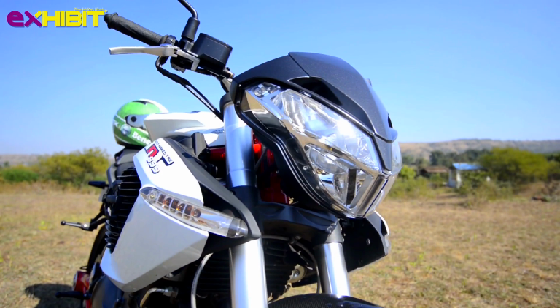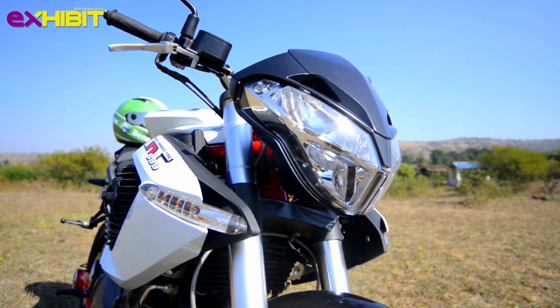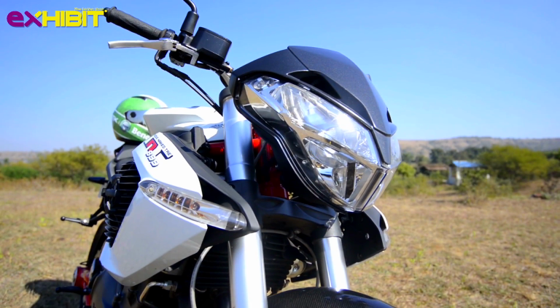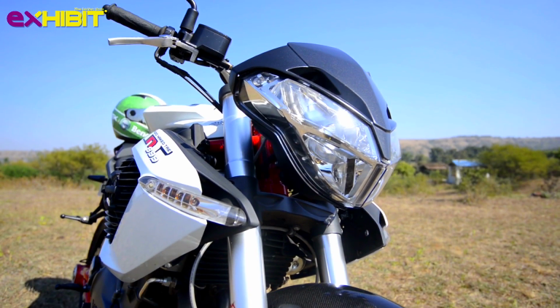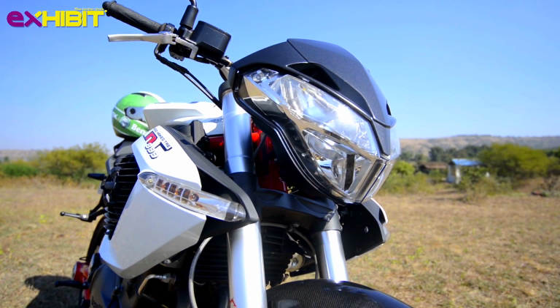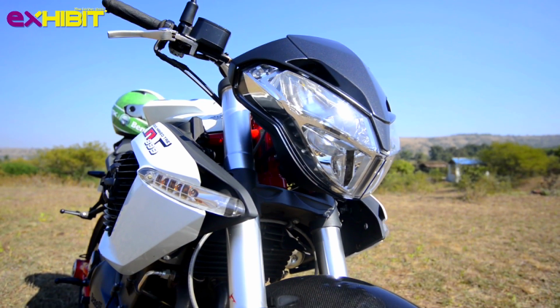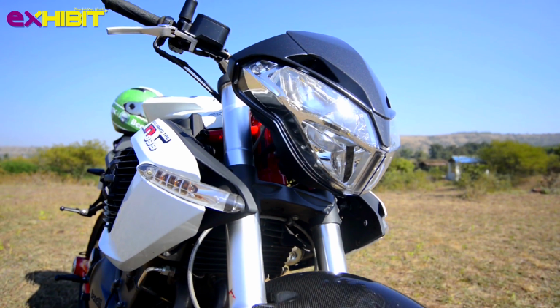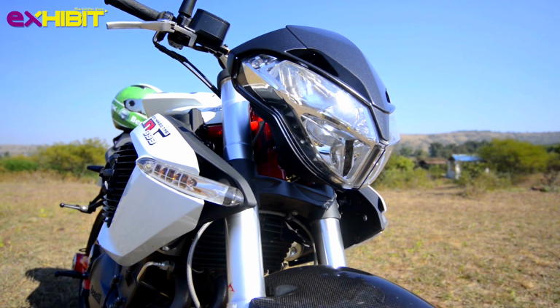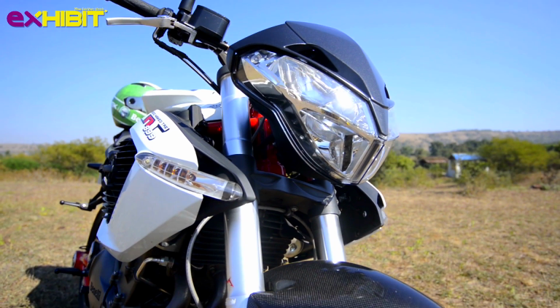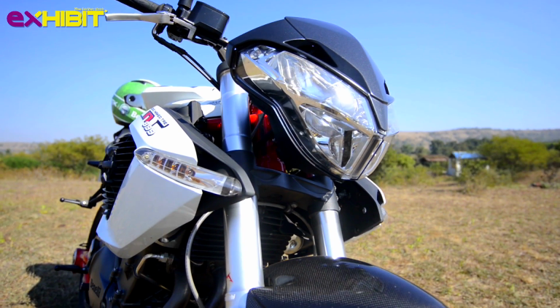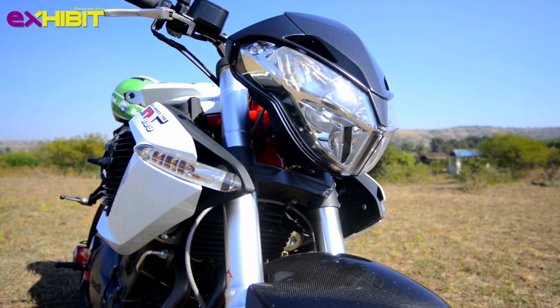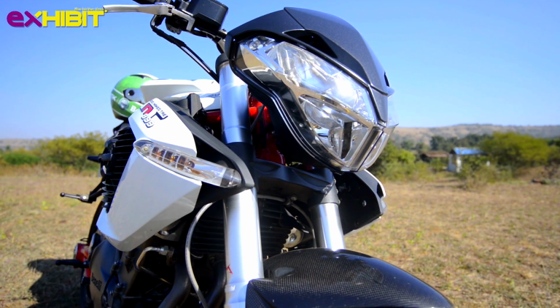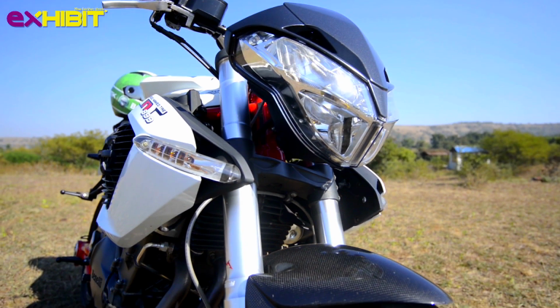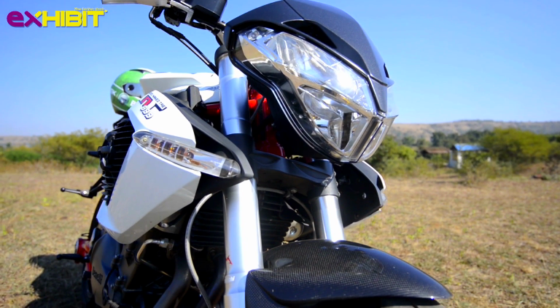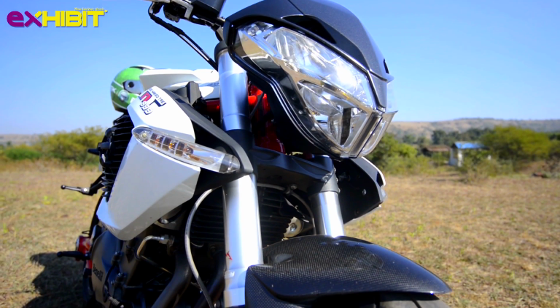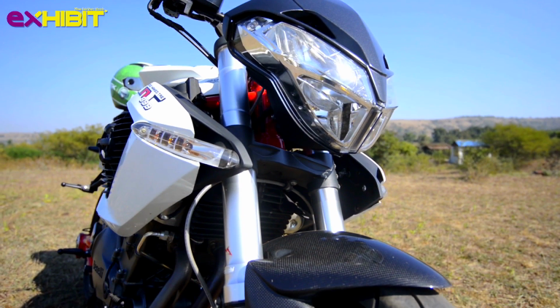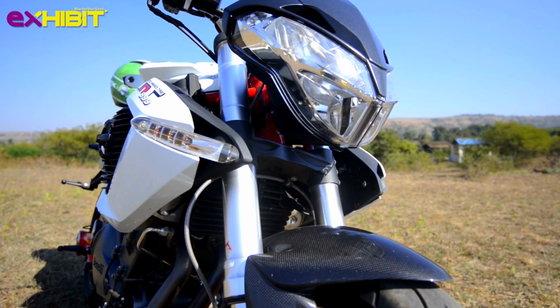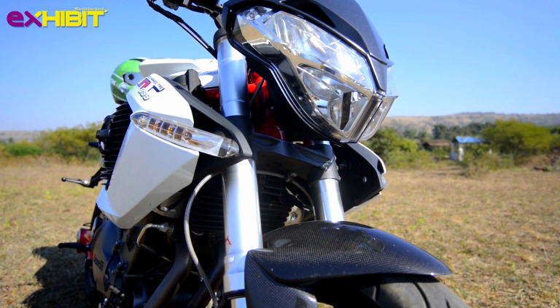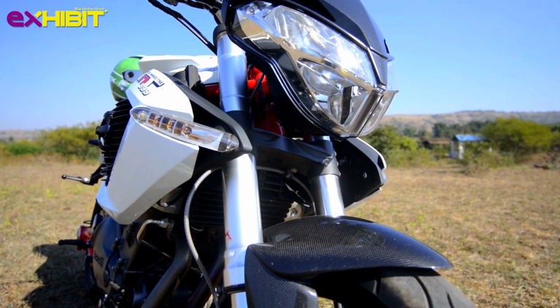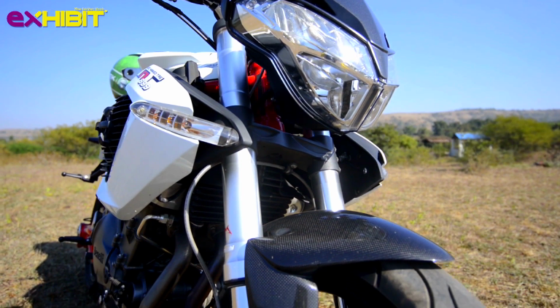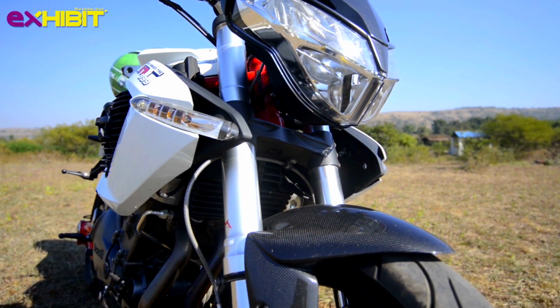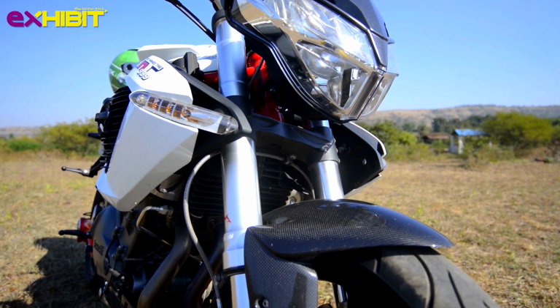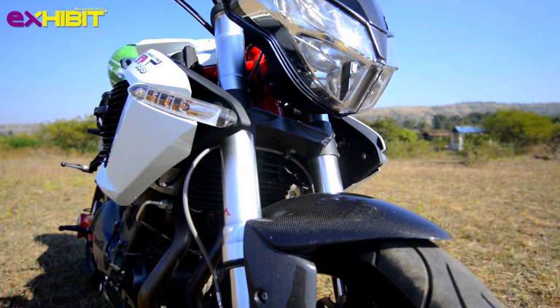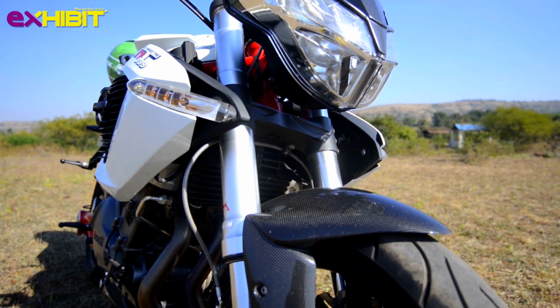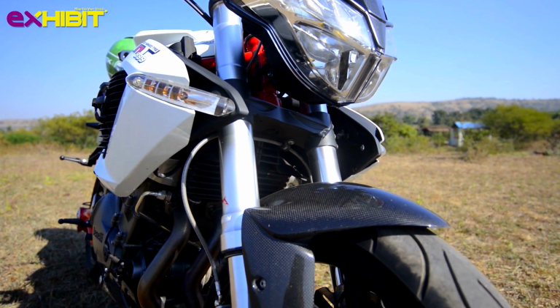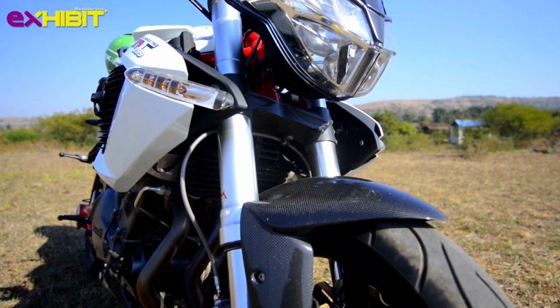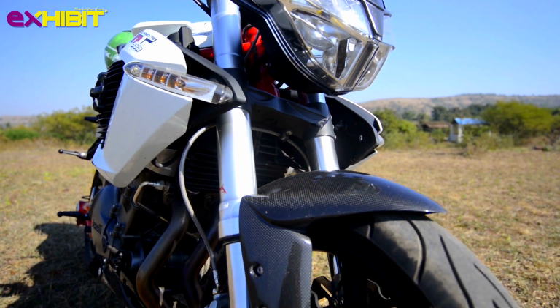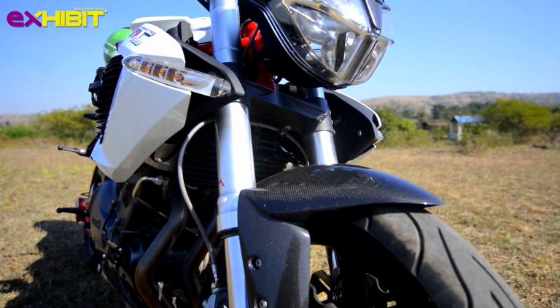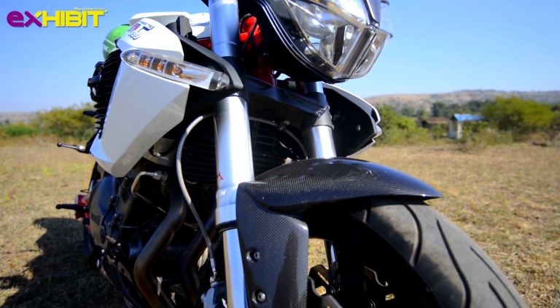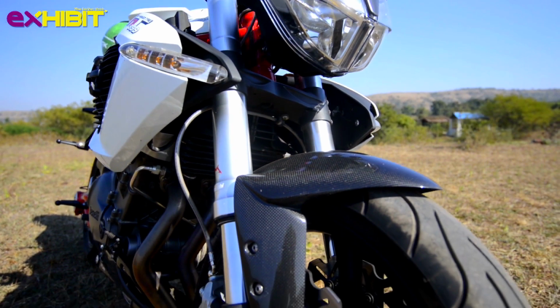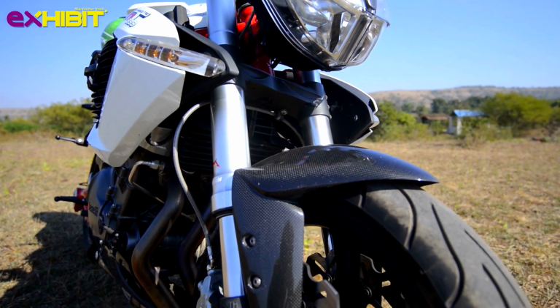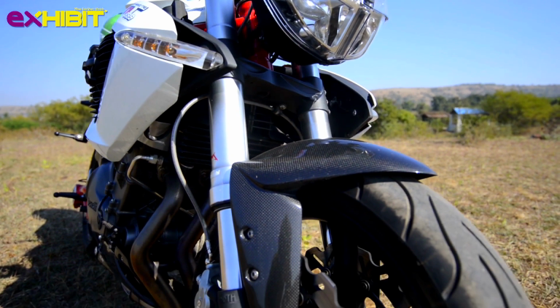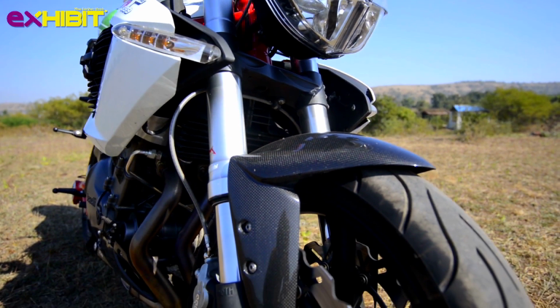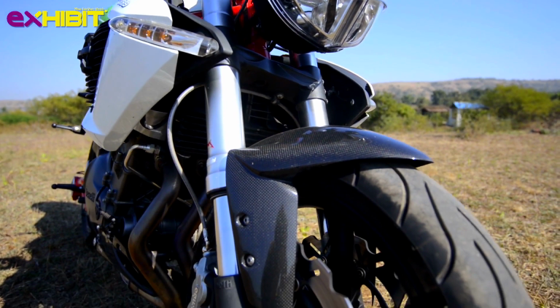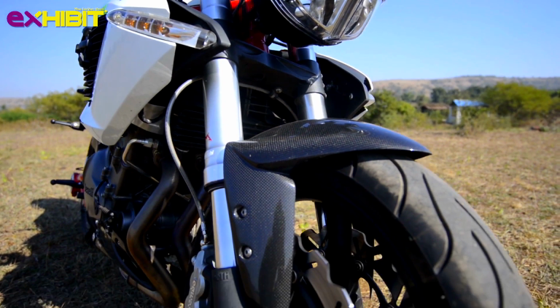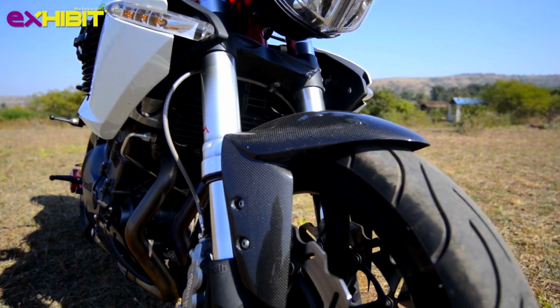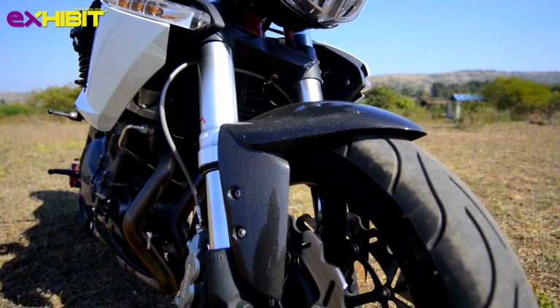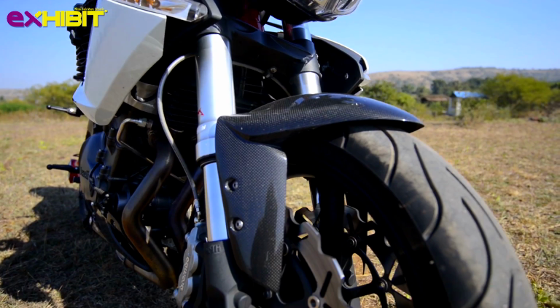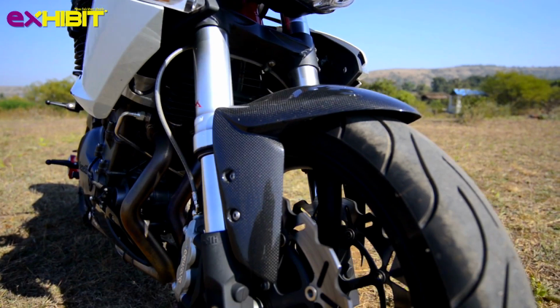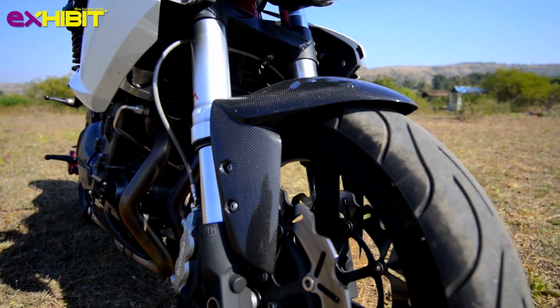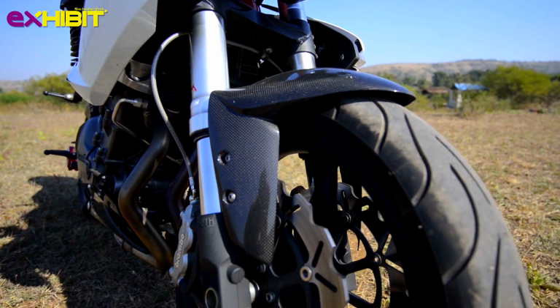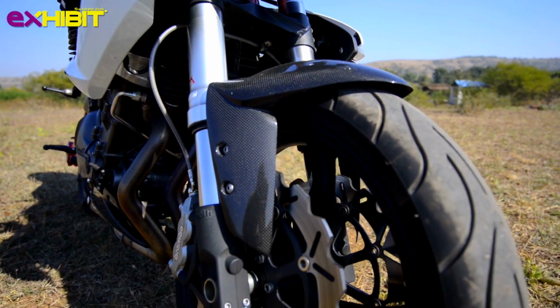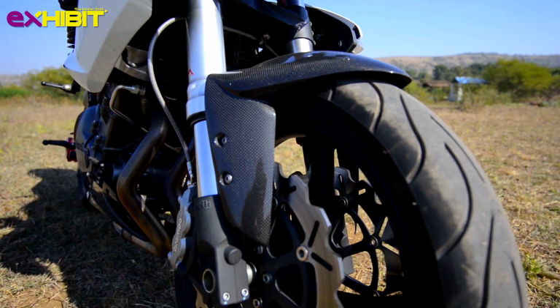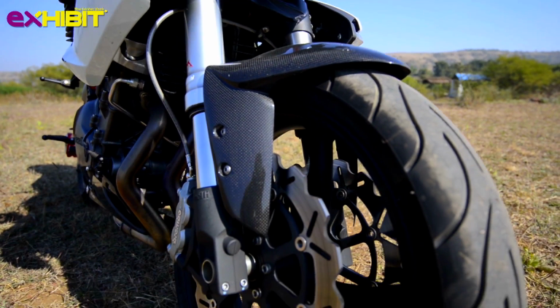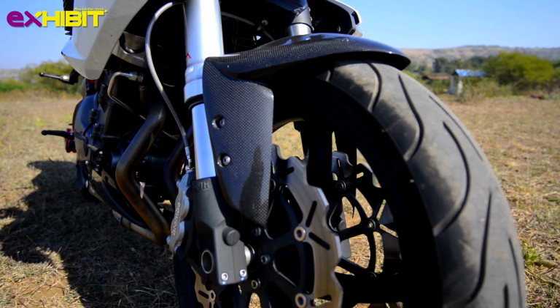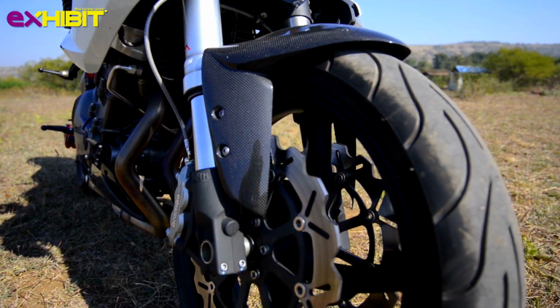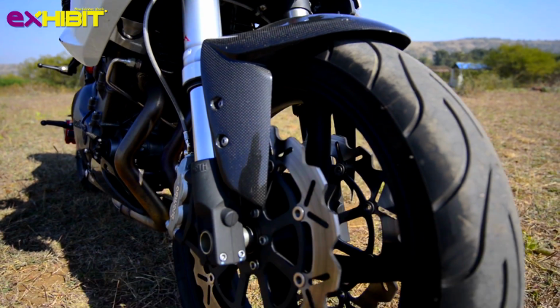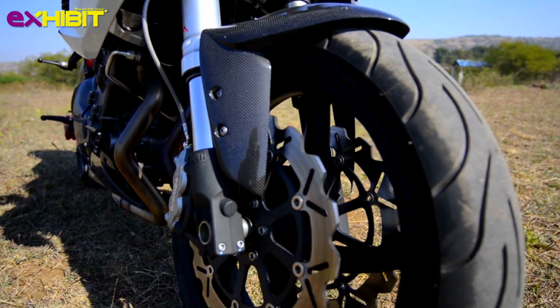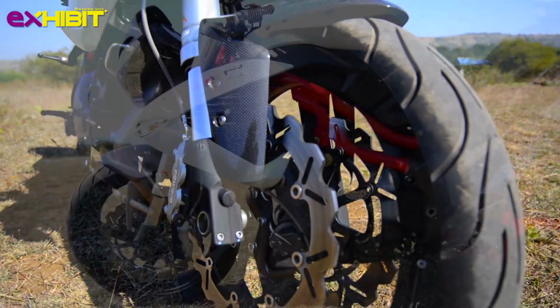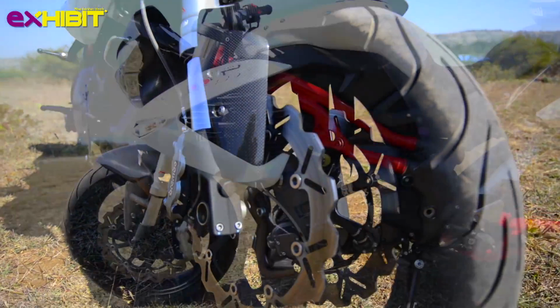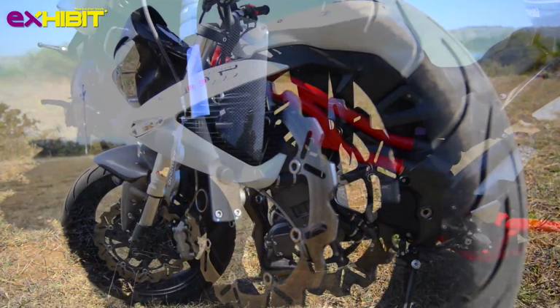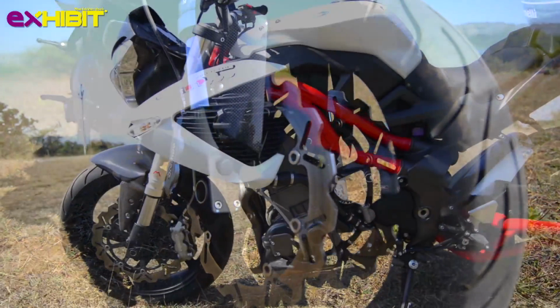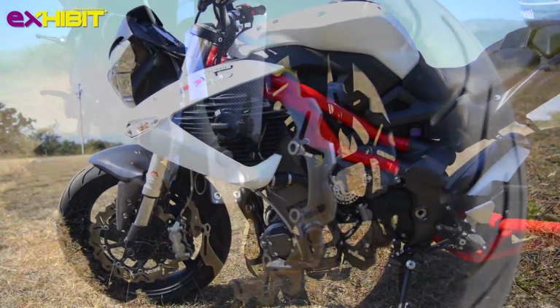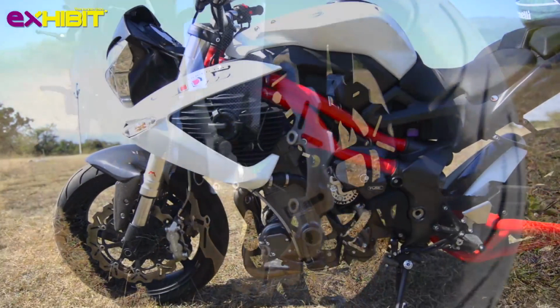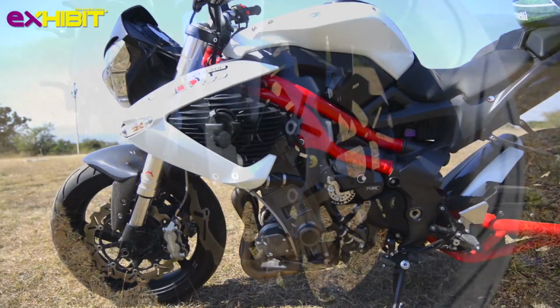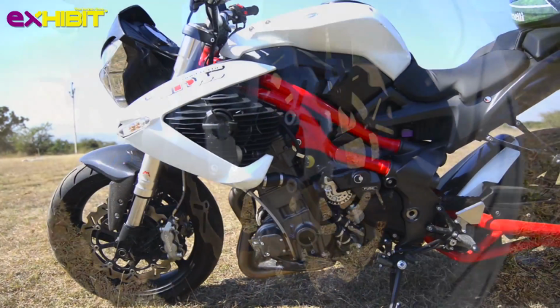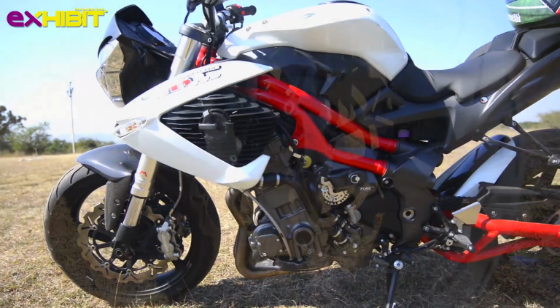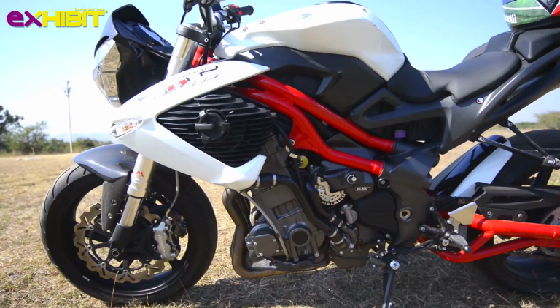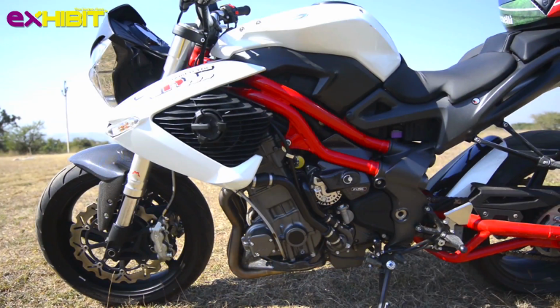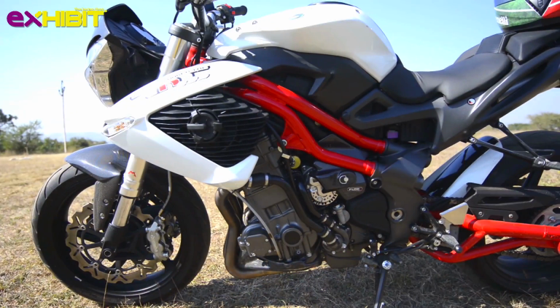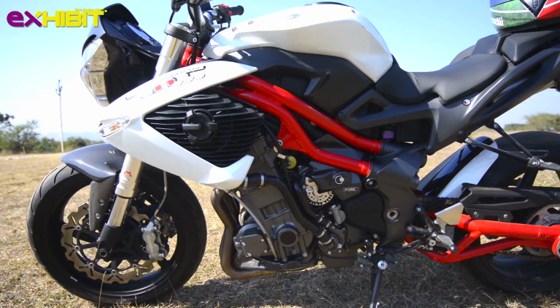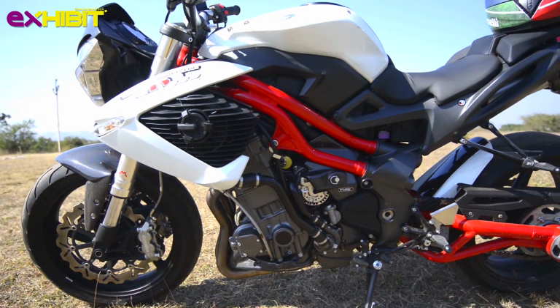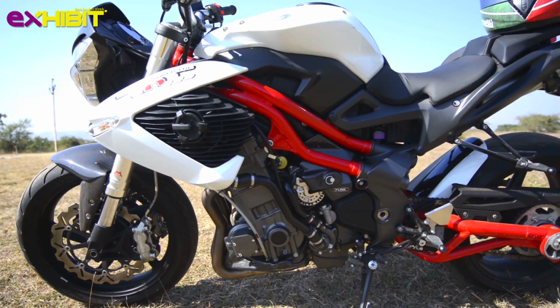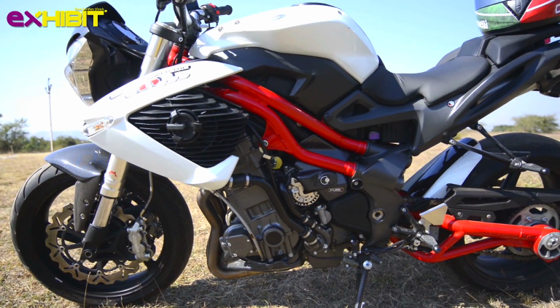By the end of February this year, we can expect to see five of the most beautiful bikes from Benelli, one of which is the TNT 899.